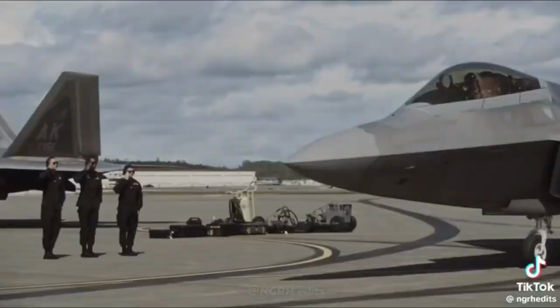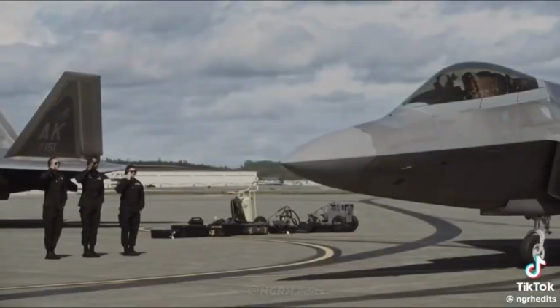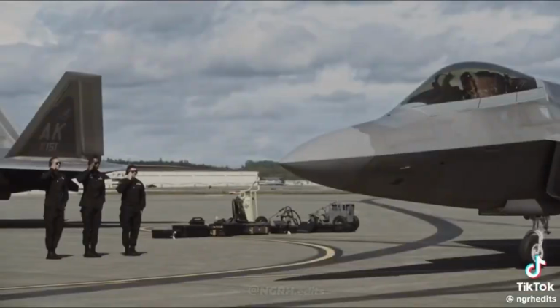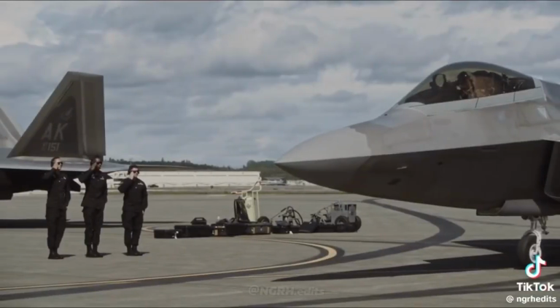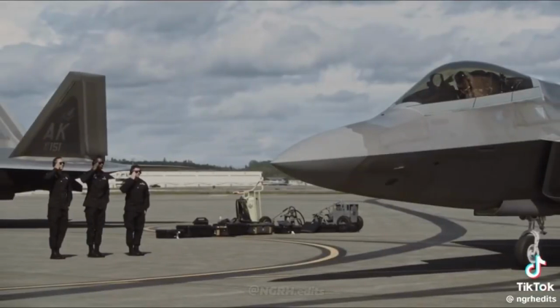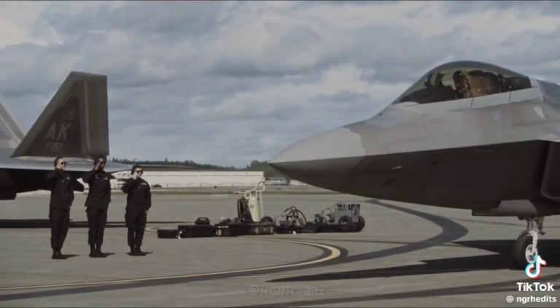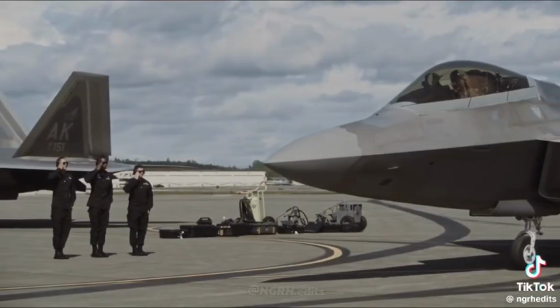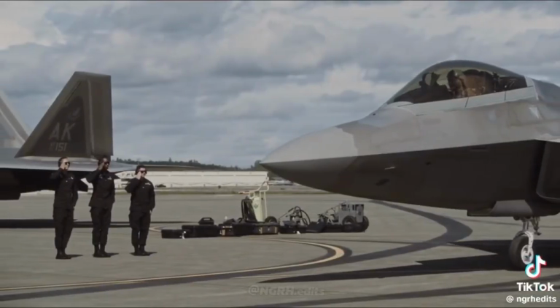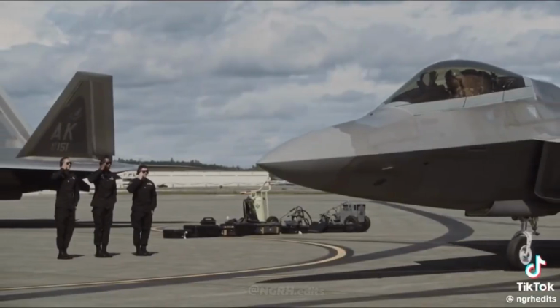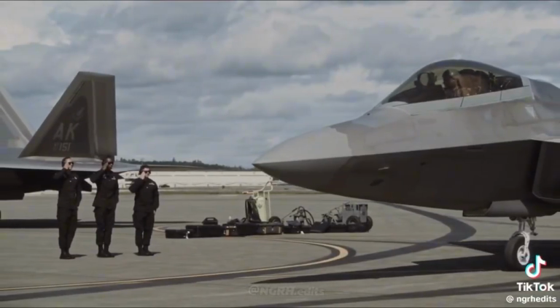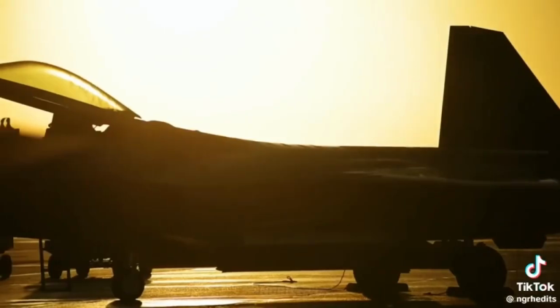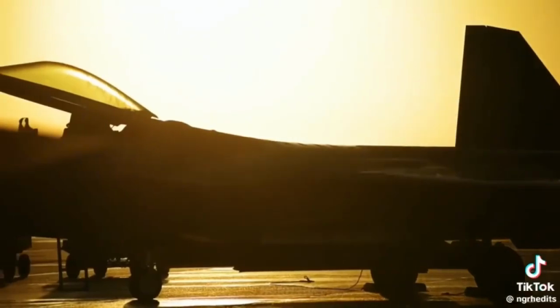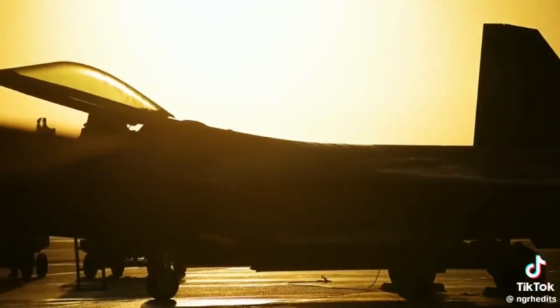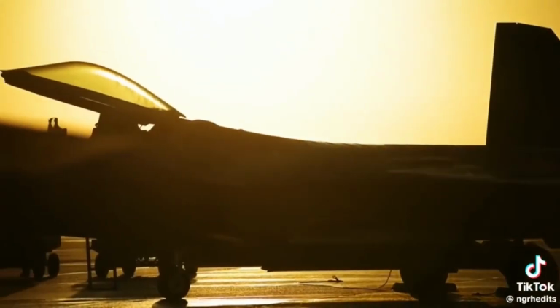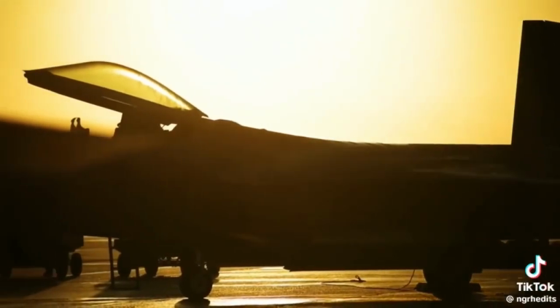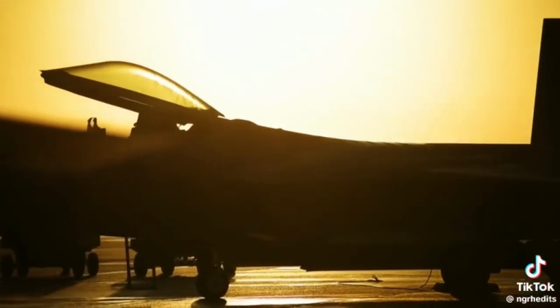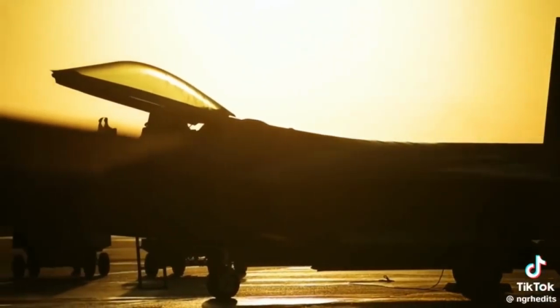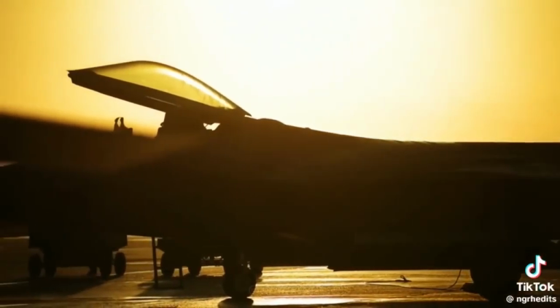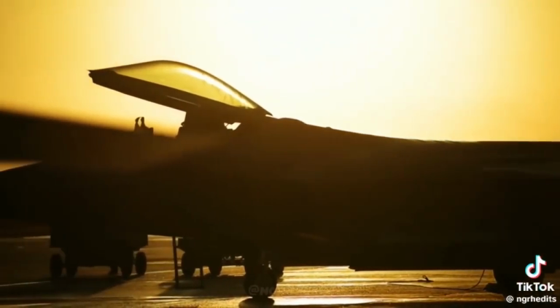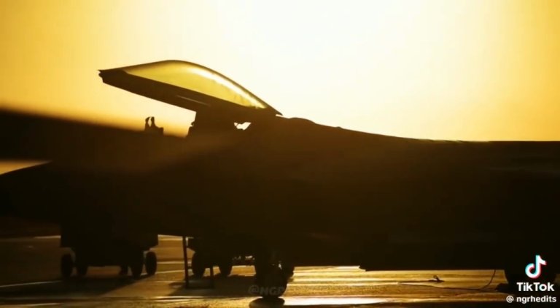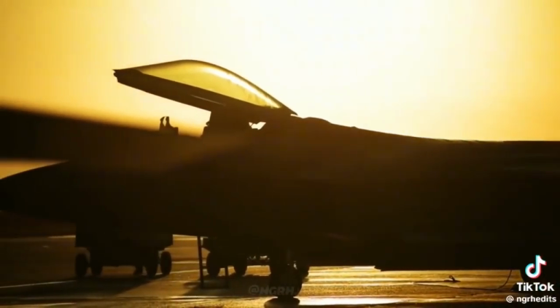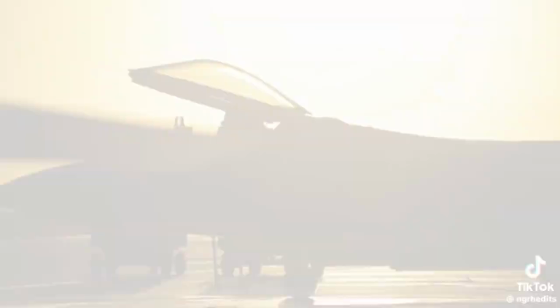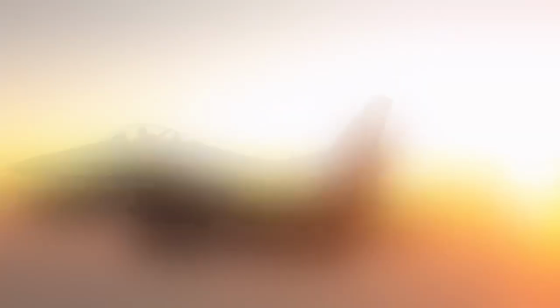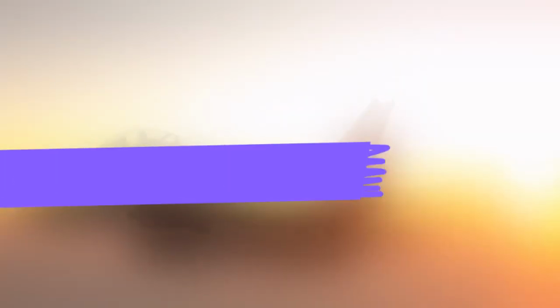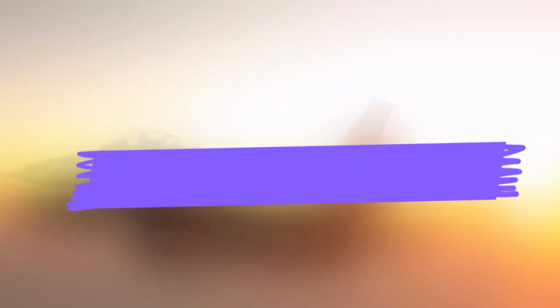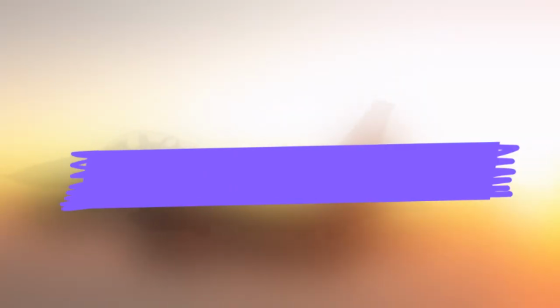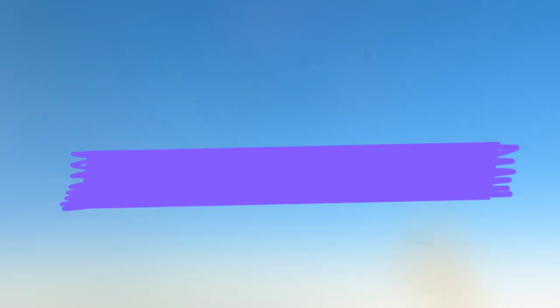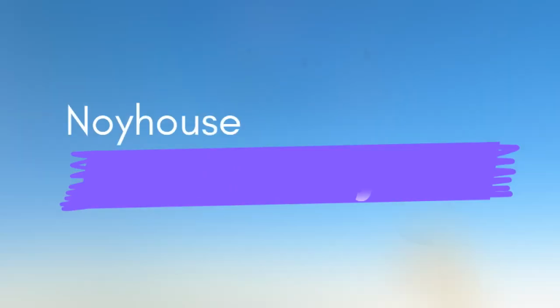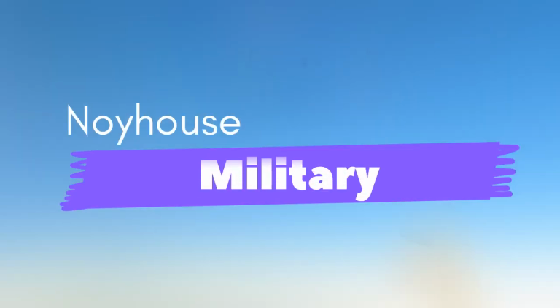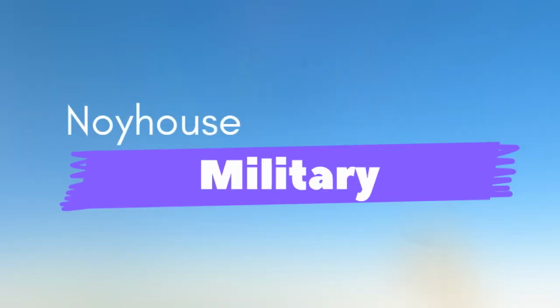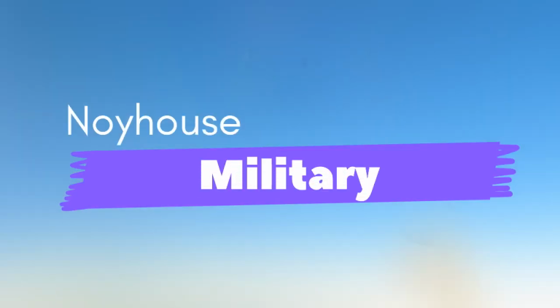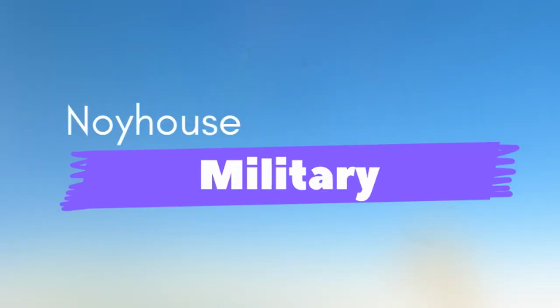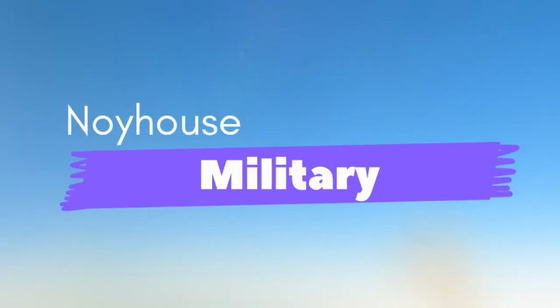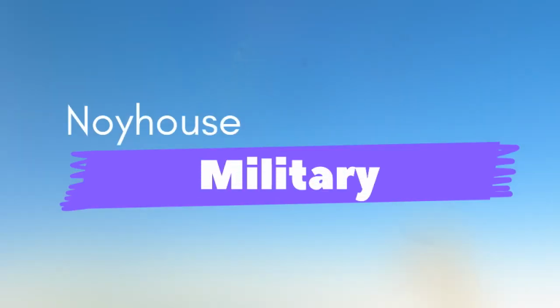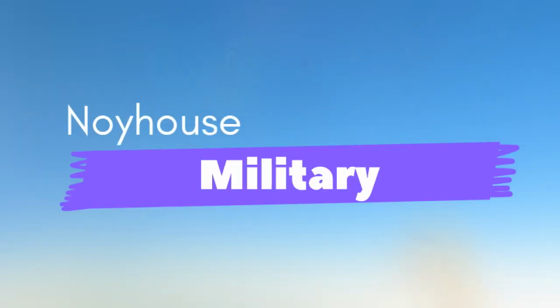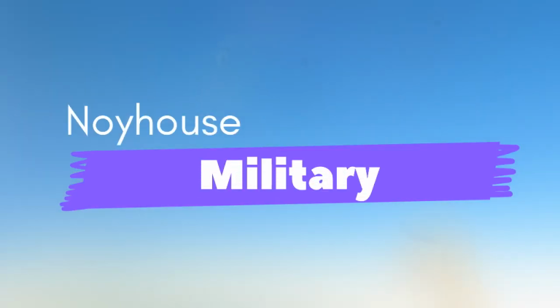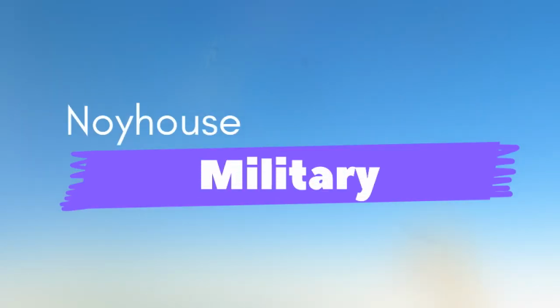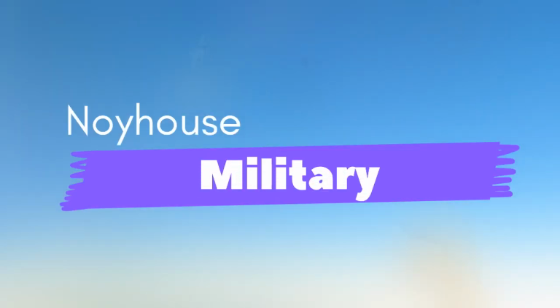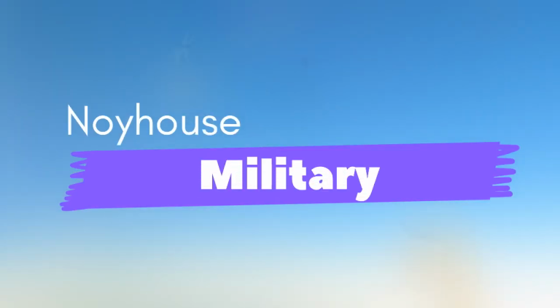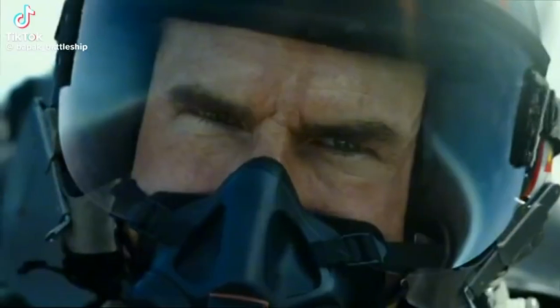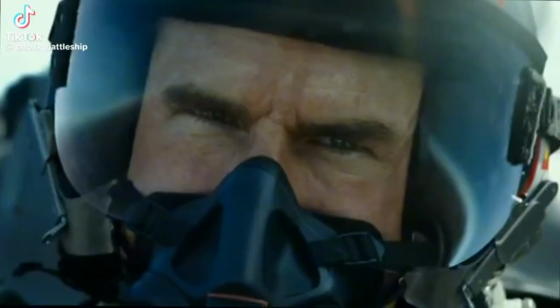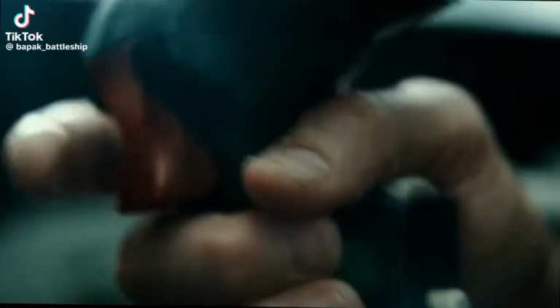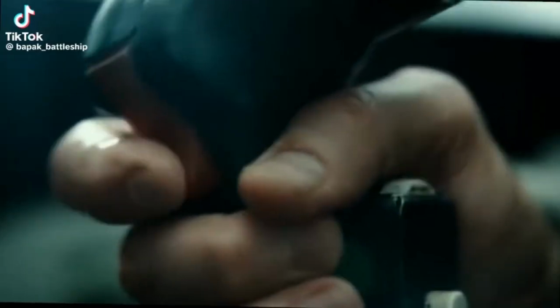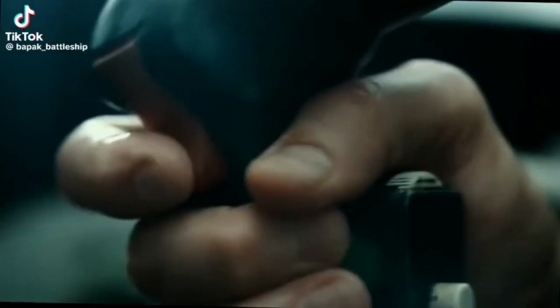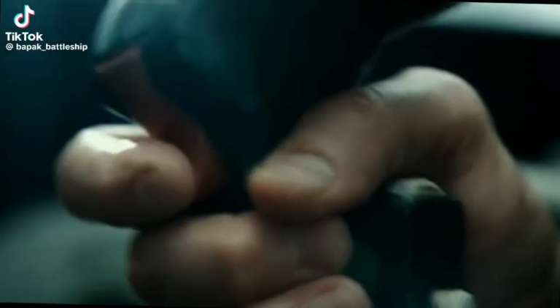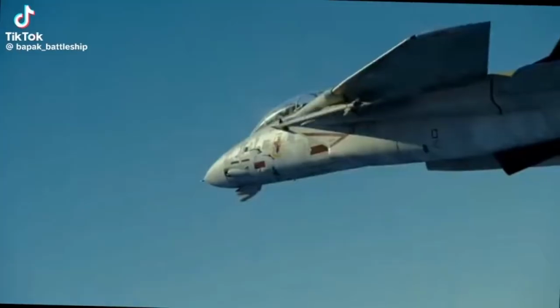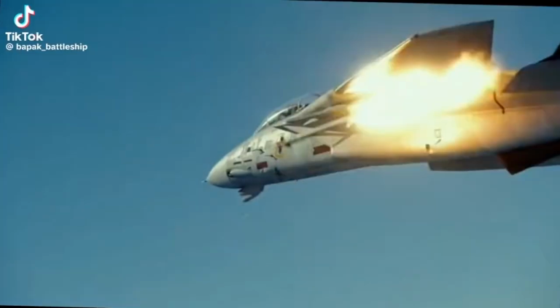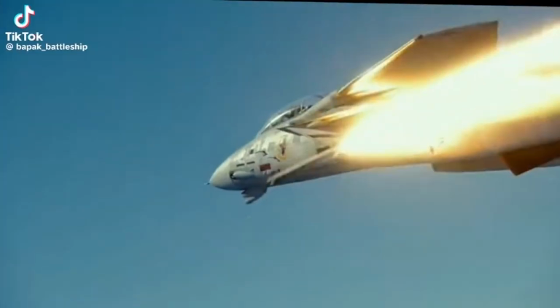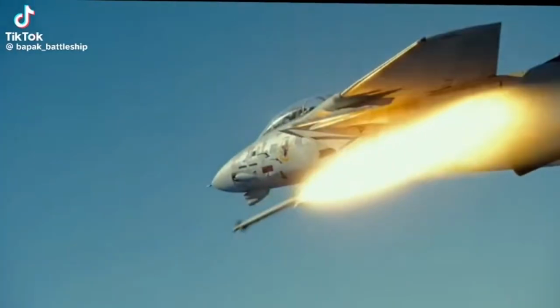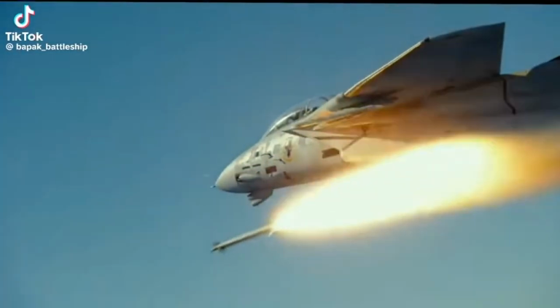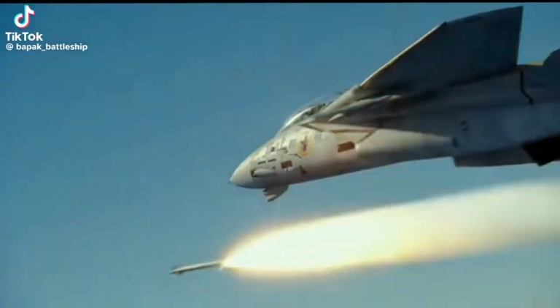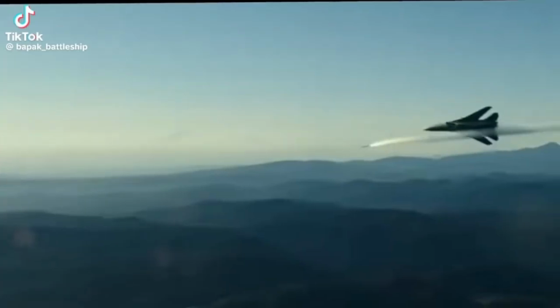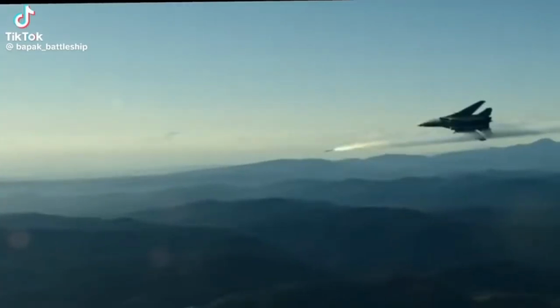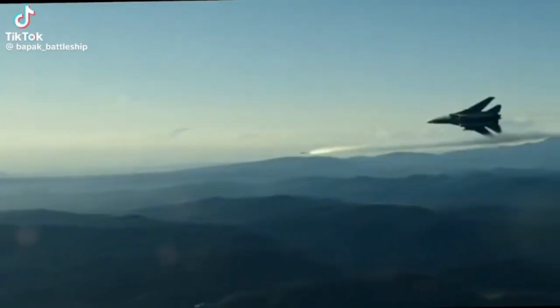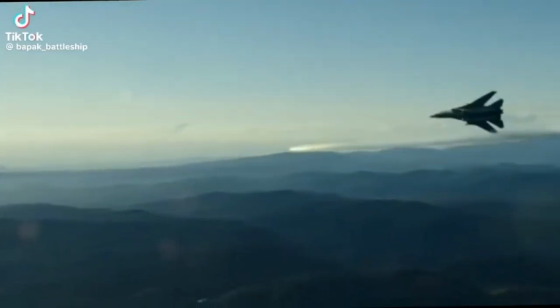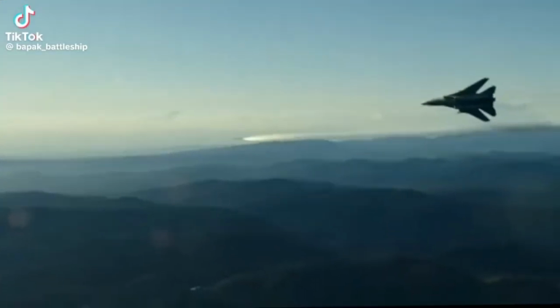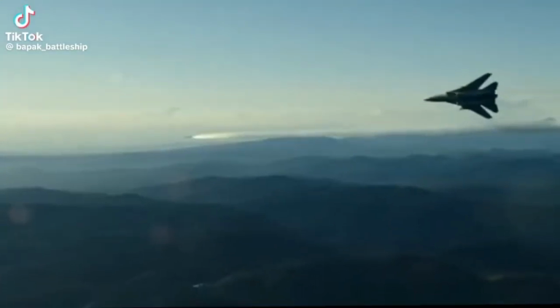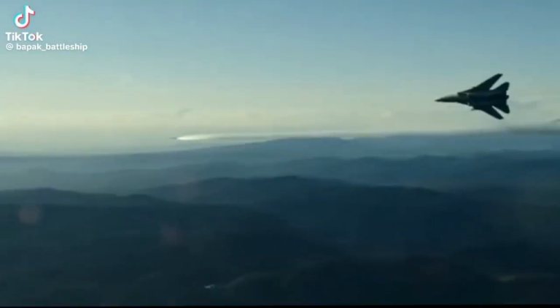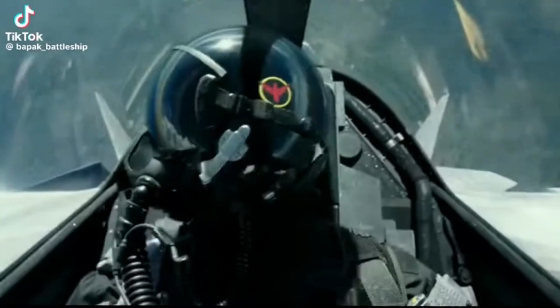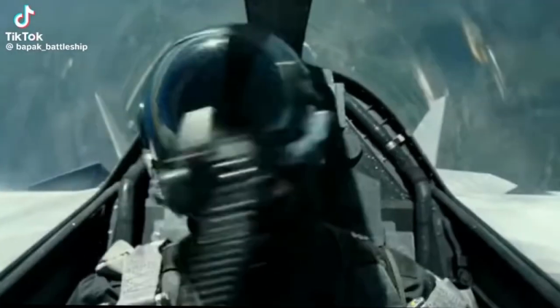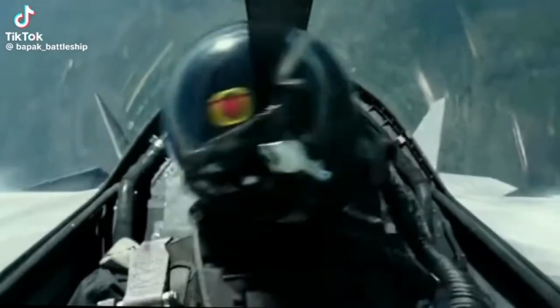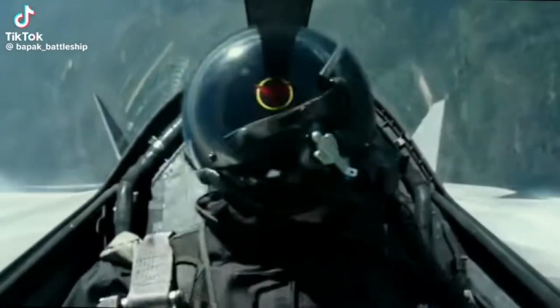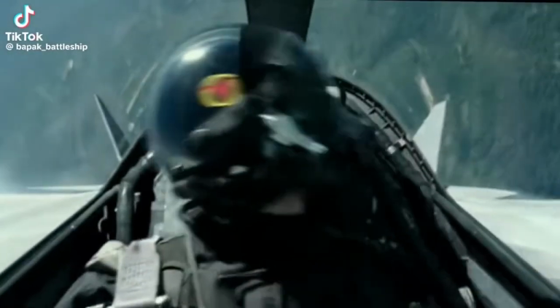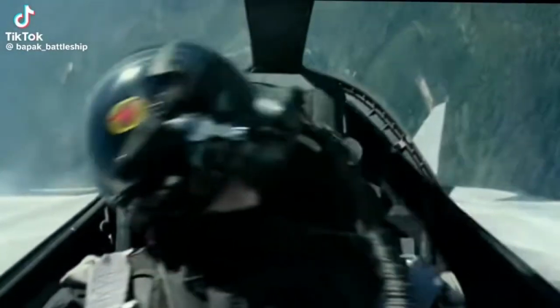Hi everyone, welcome to Neuhaus Military. On this channel we will discuss the latest technology from the world of aviation.